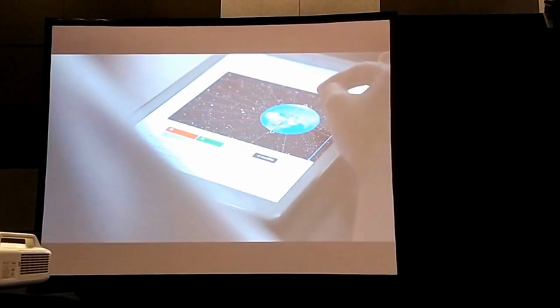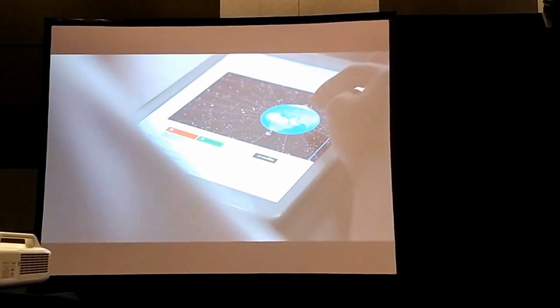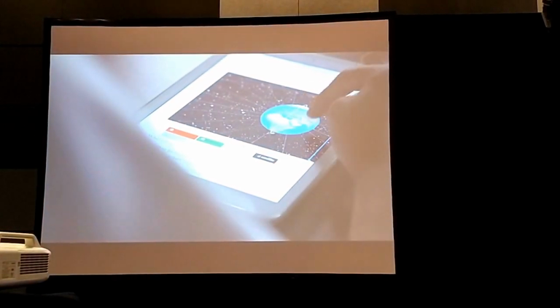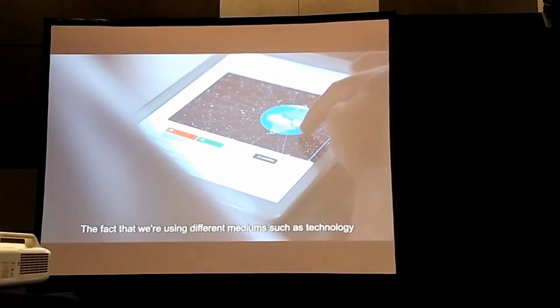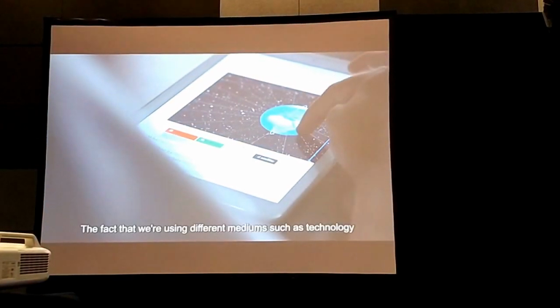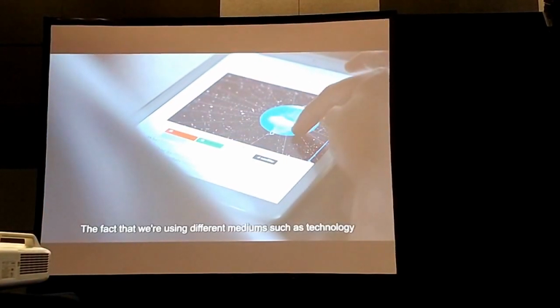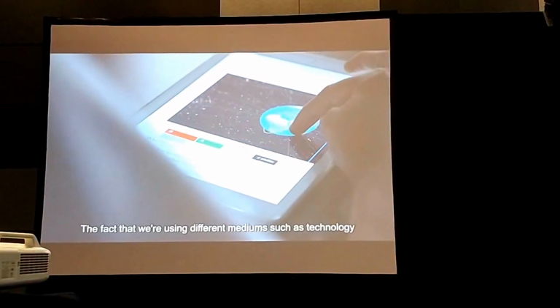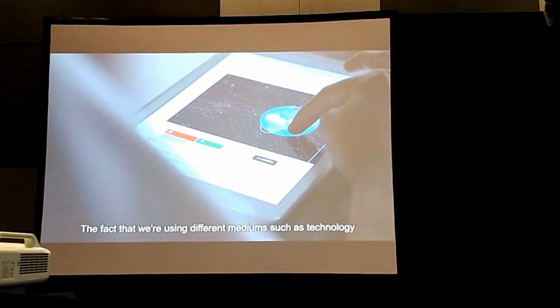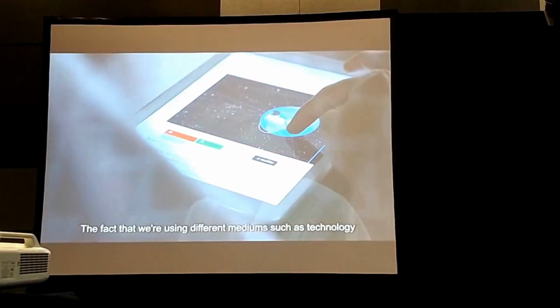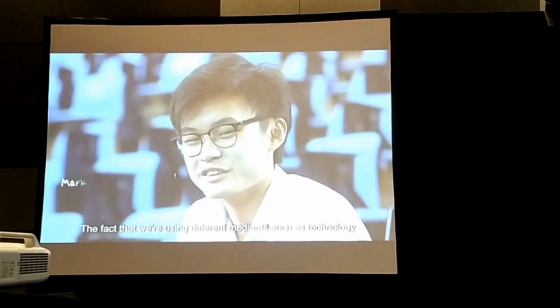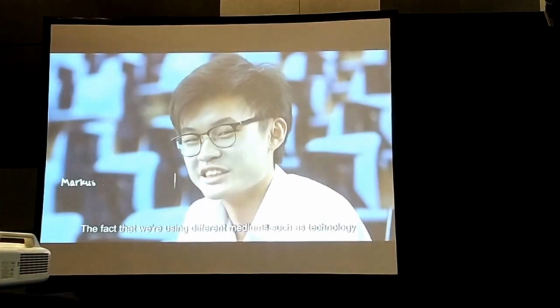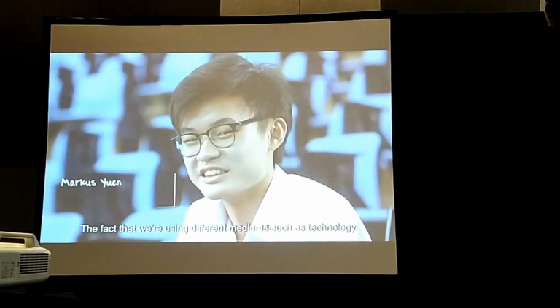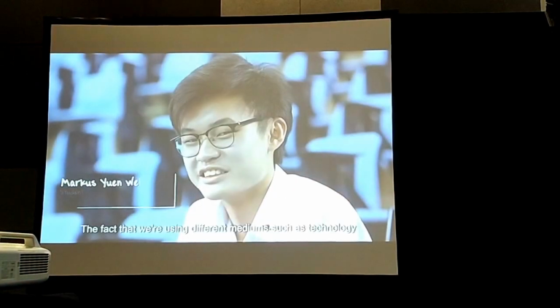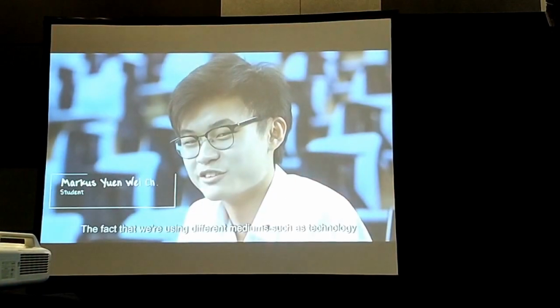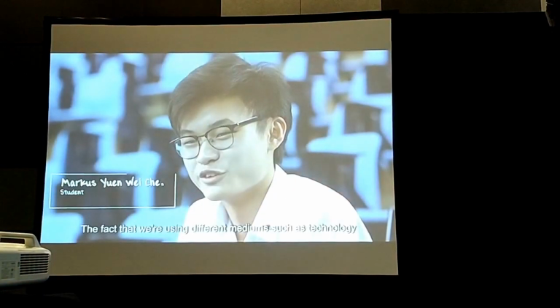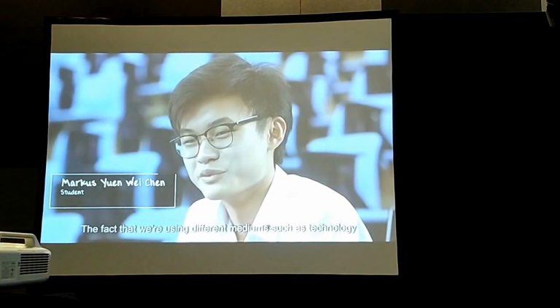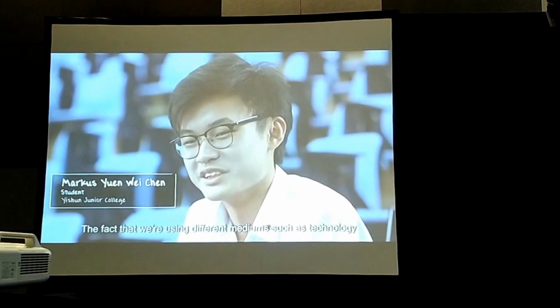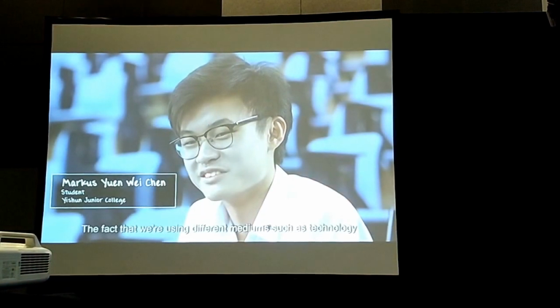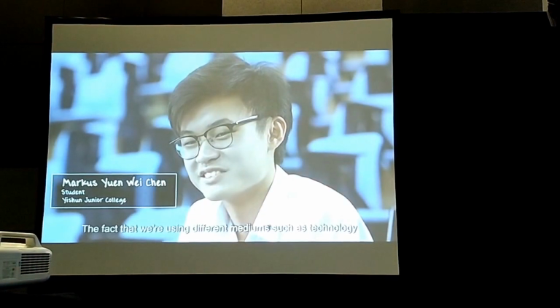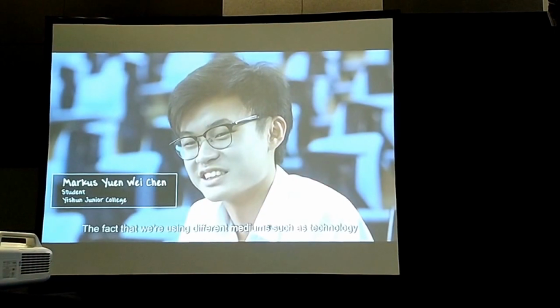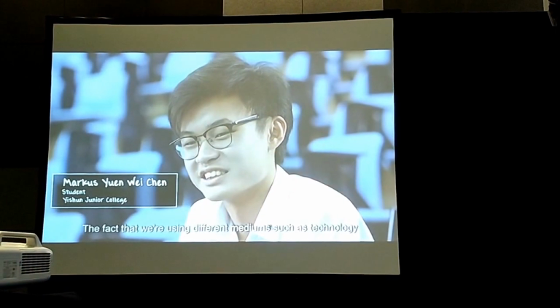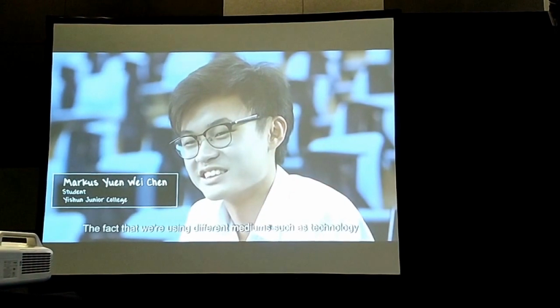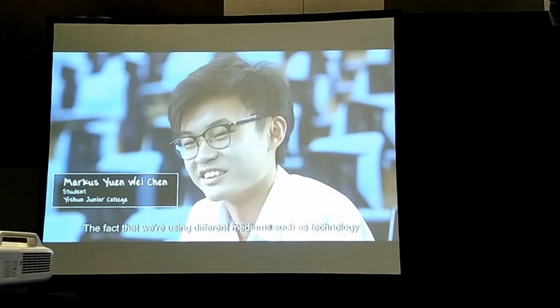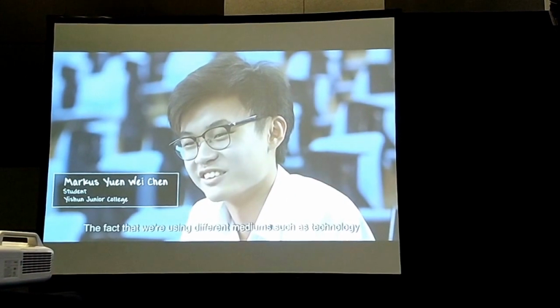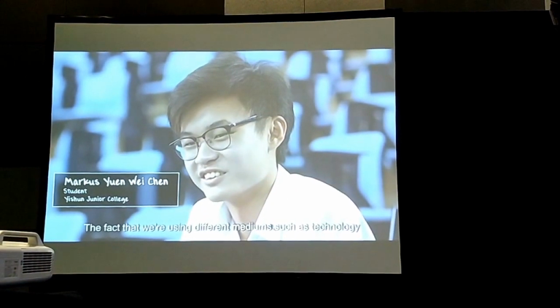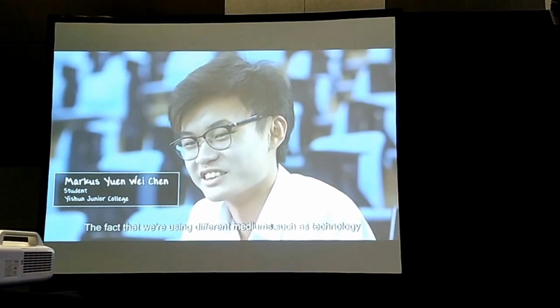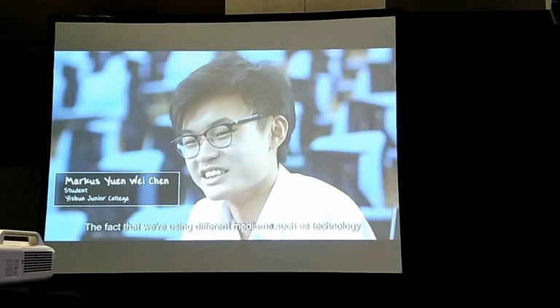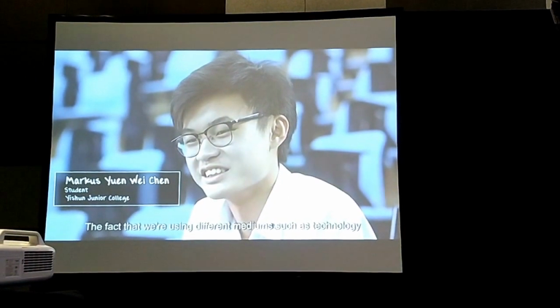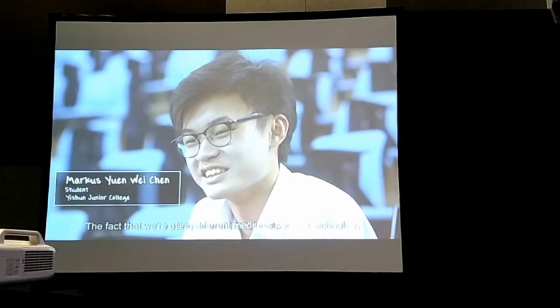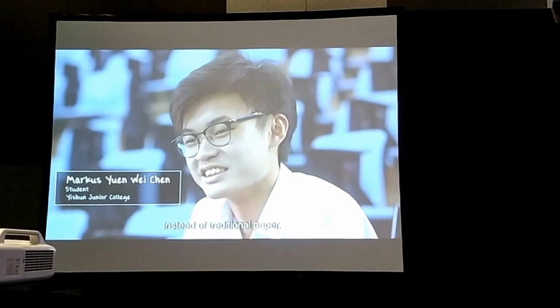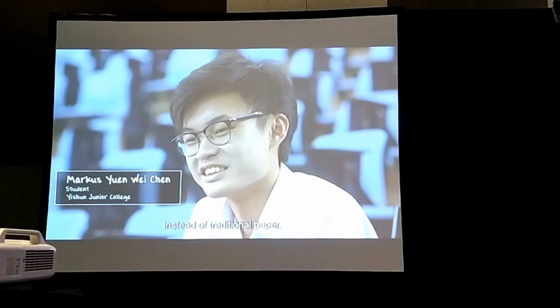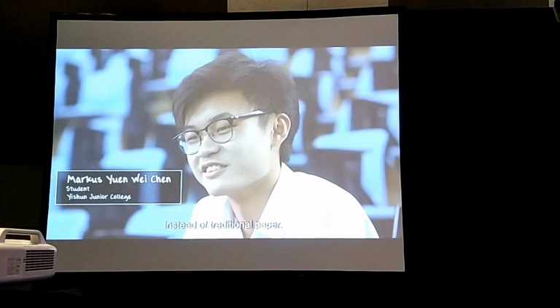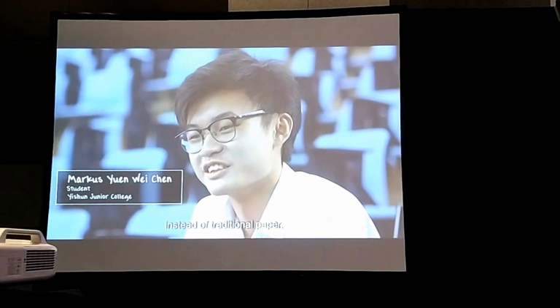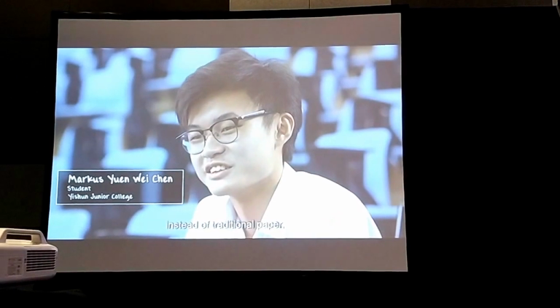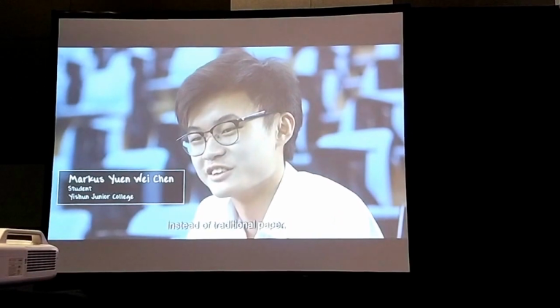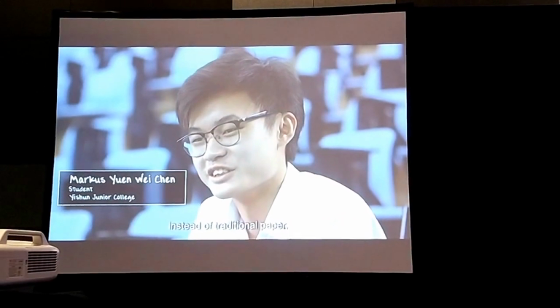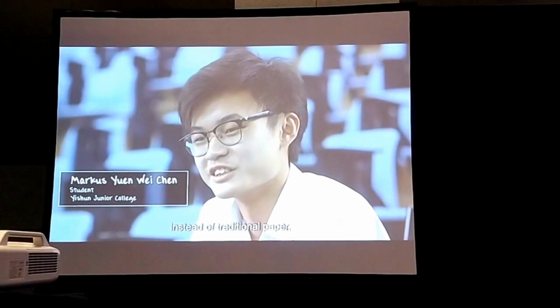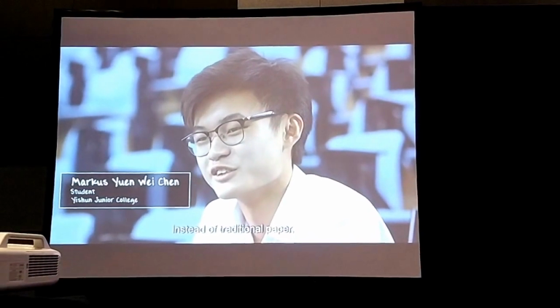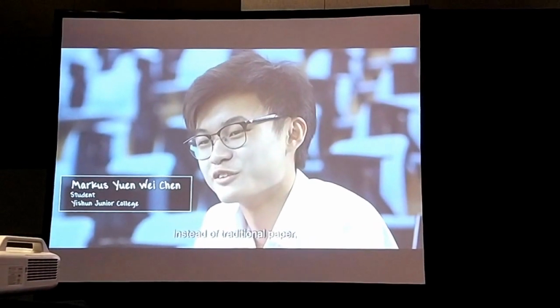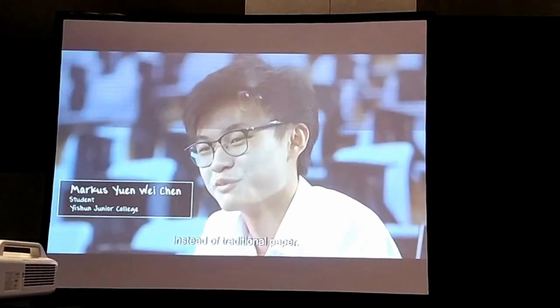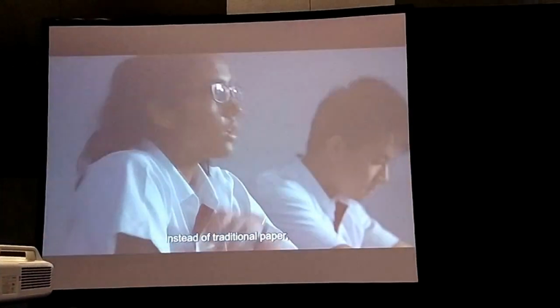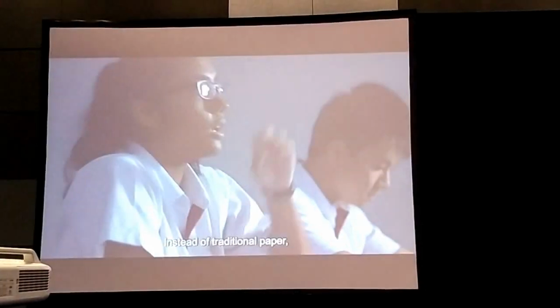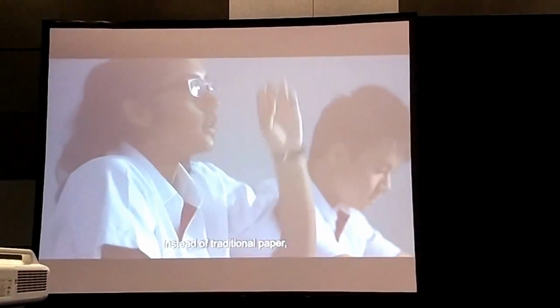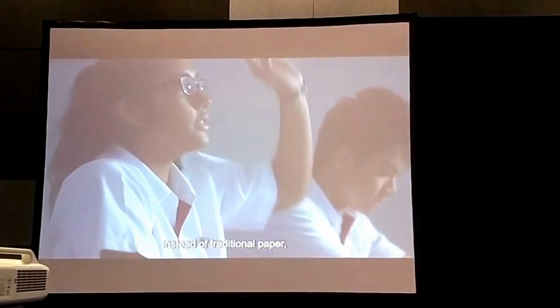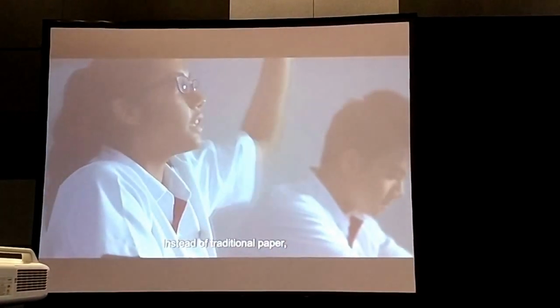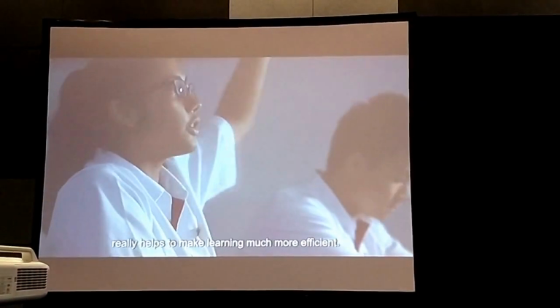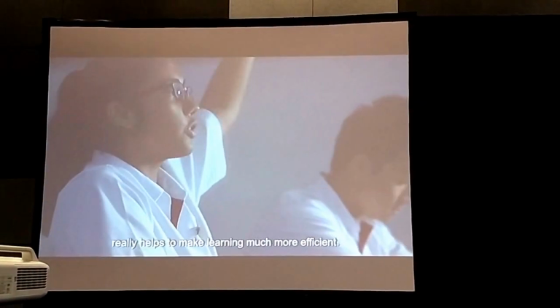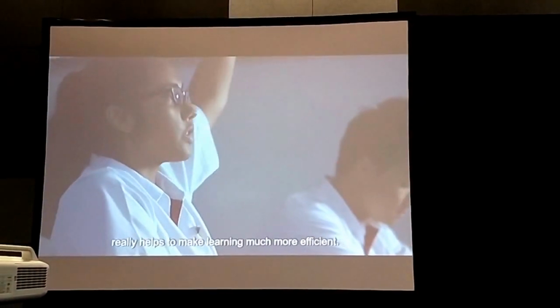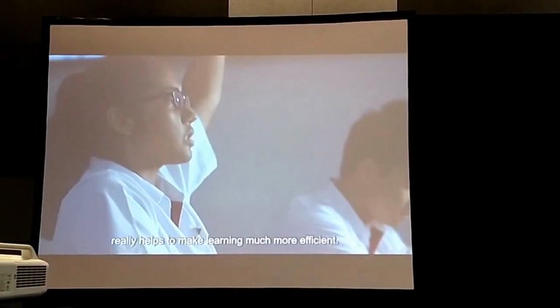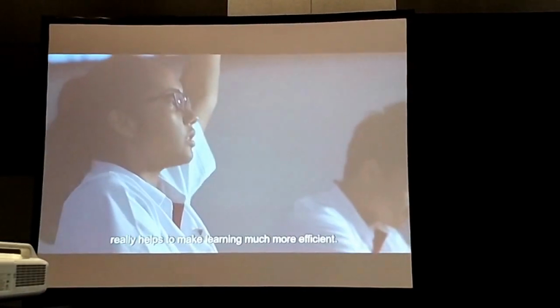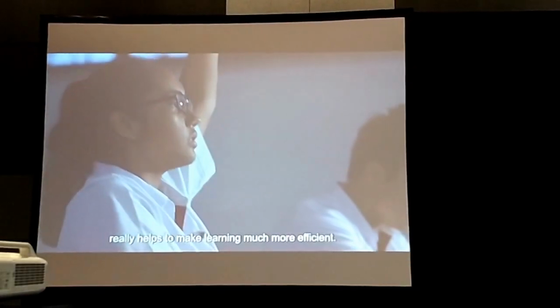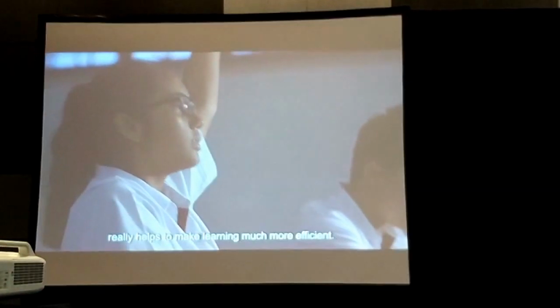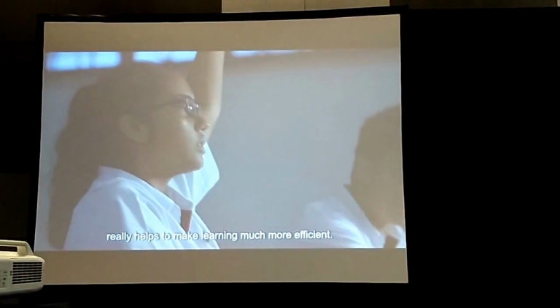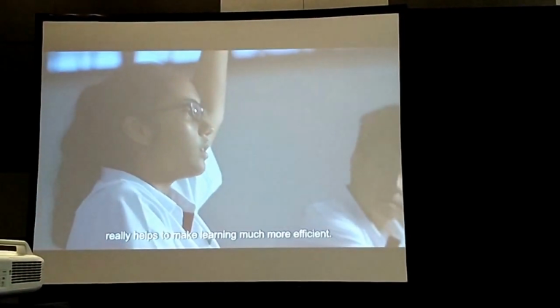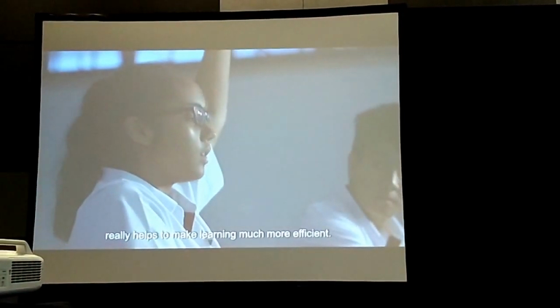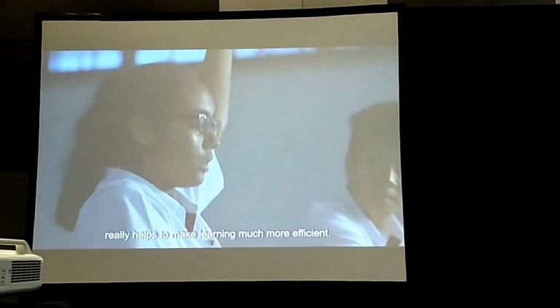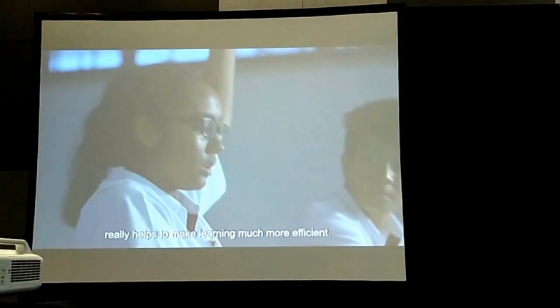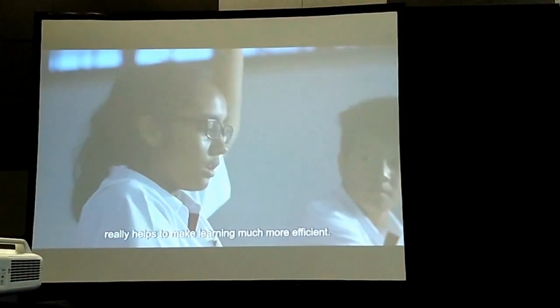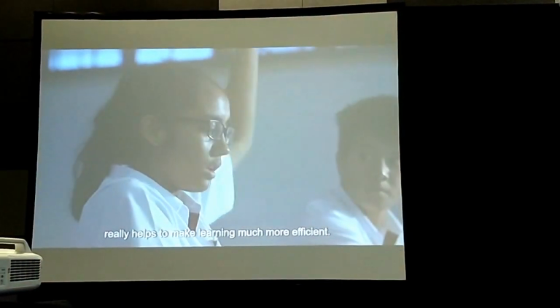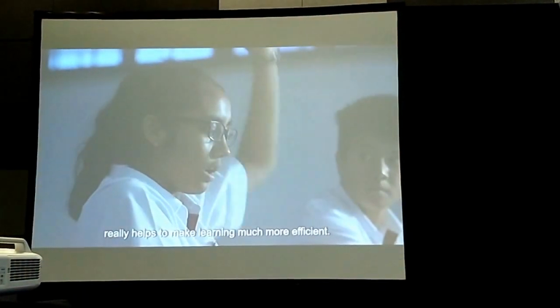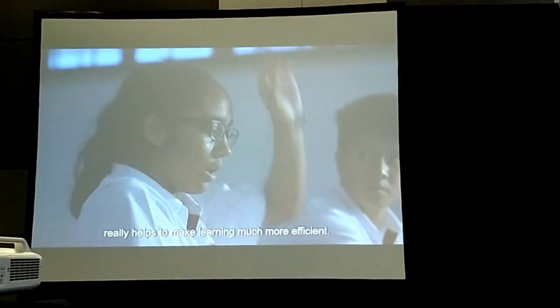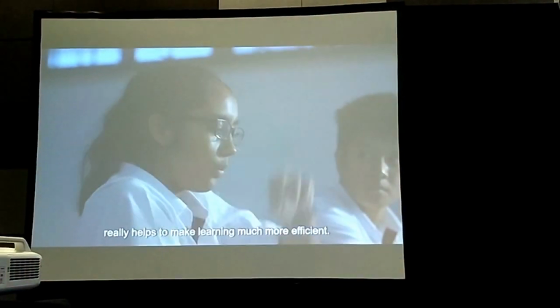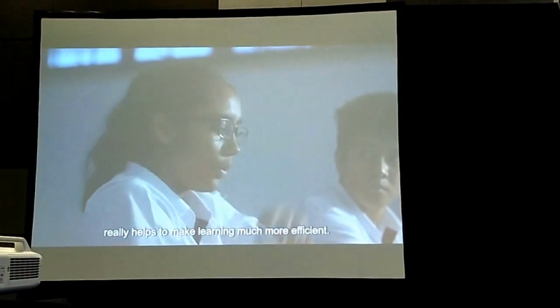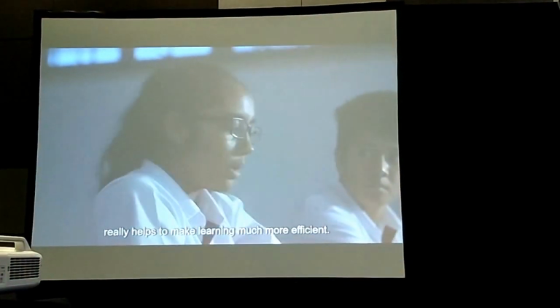The fact that we are using different mediums such as technology instead of the traditional paper really helps to make learning much more efficient.